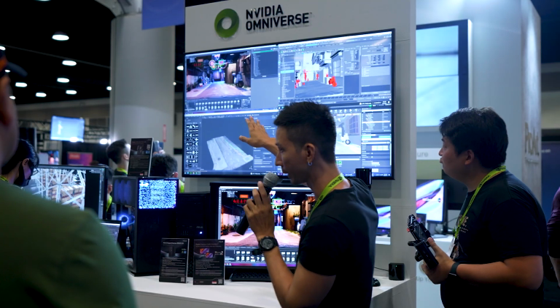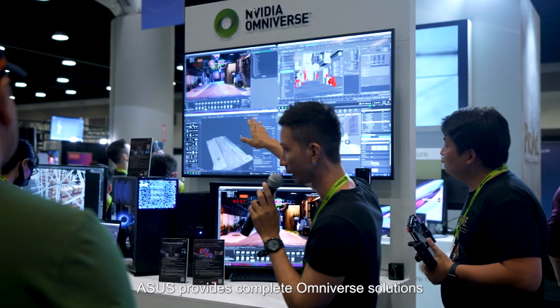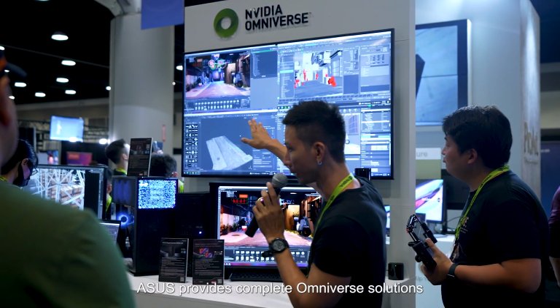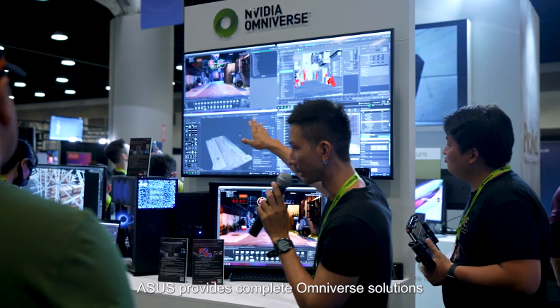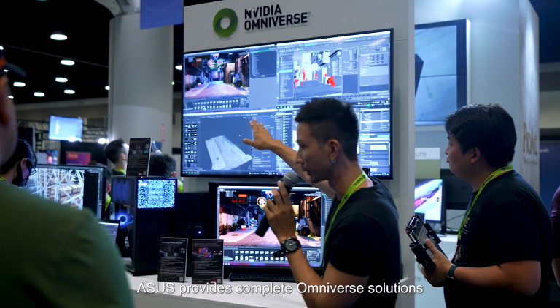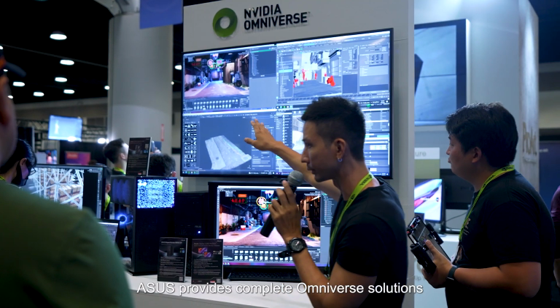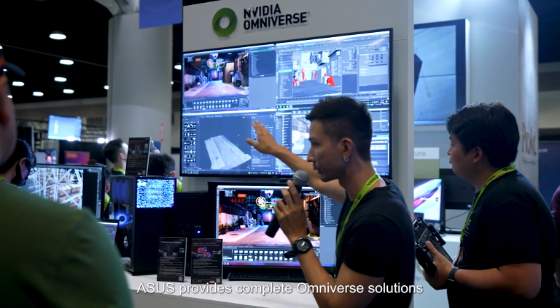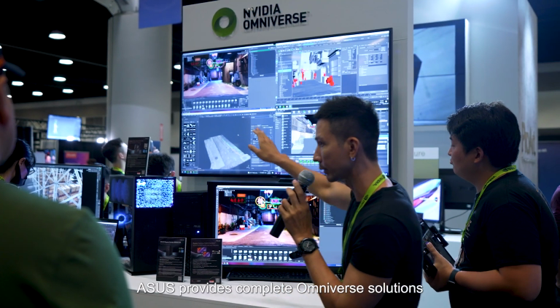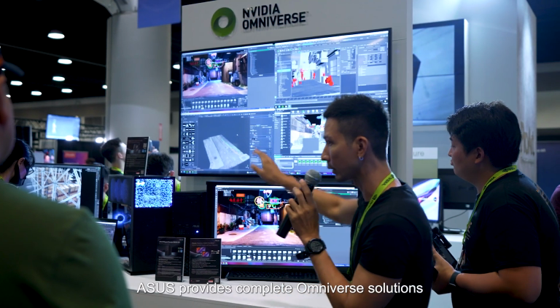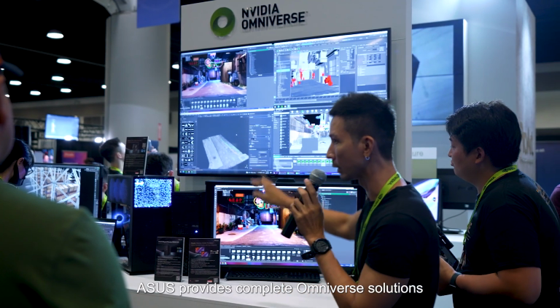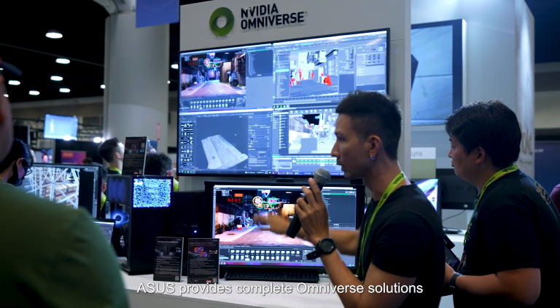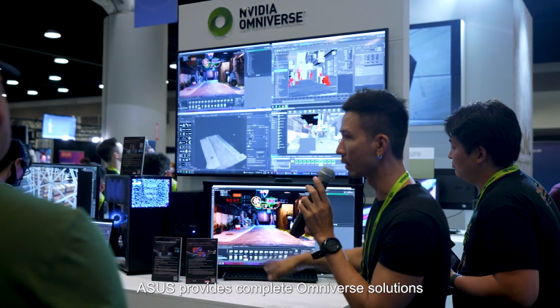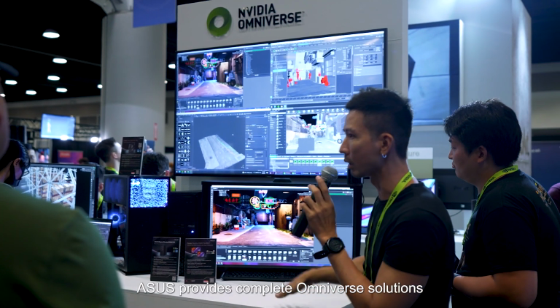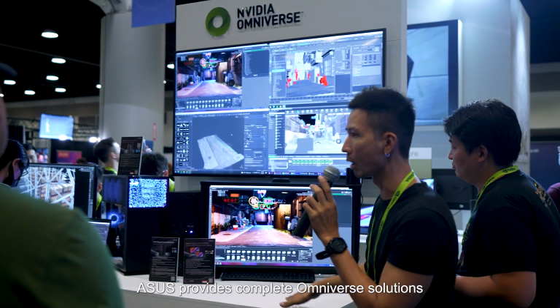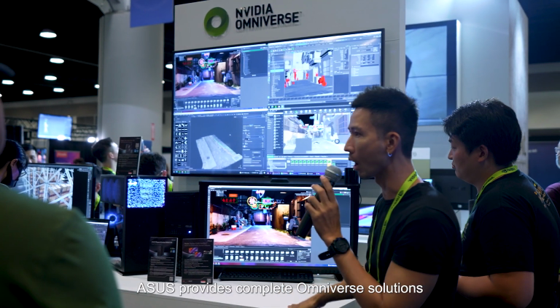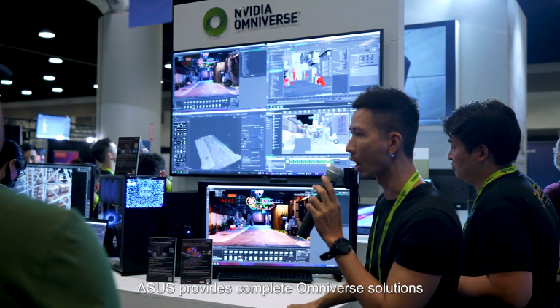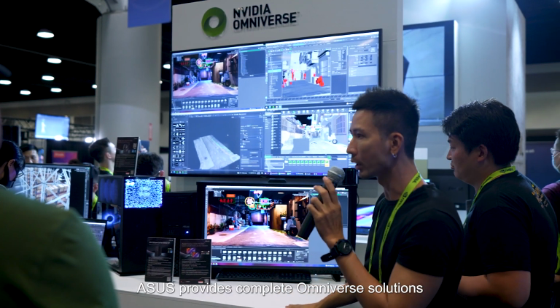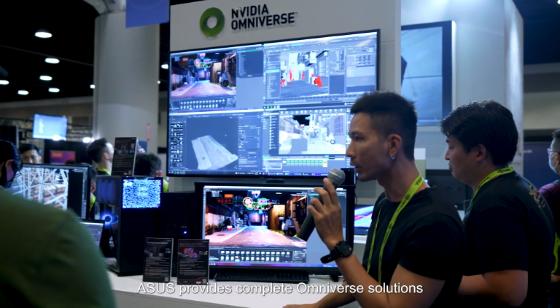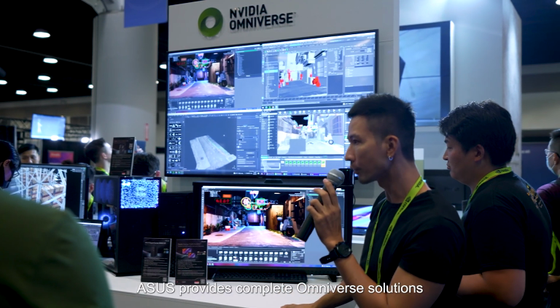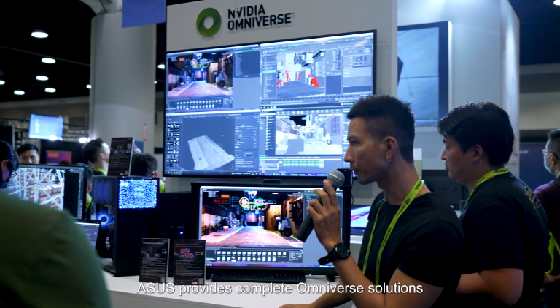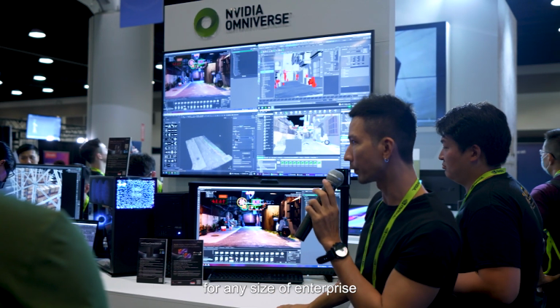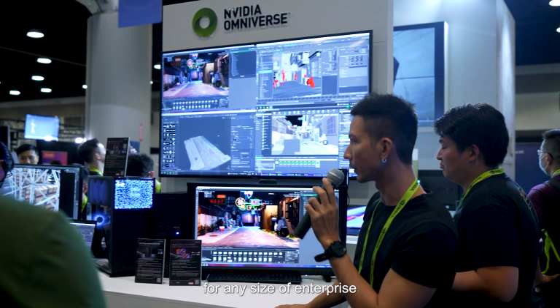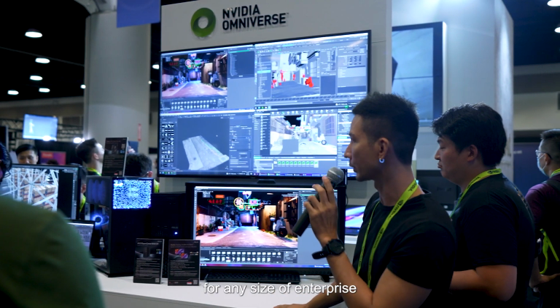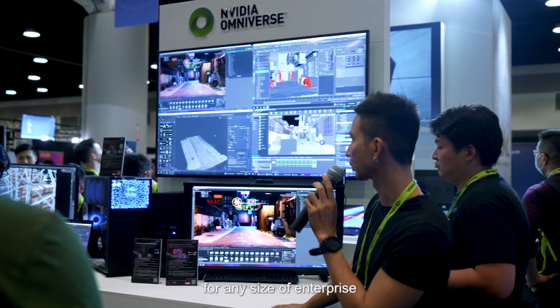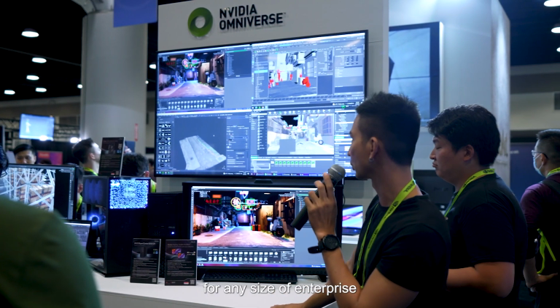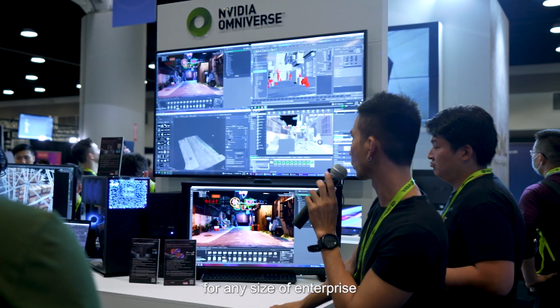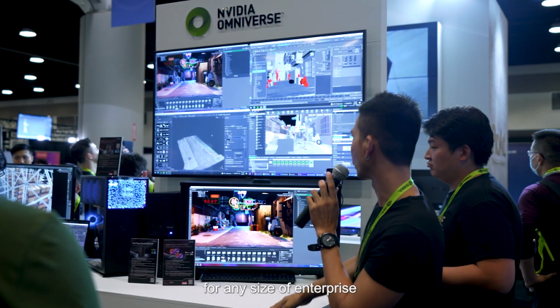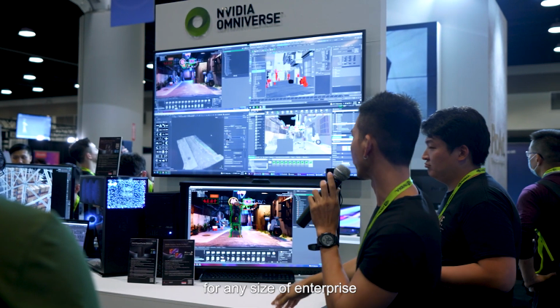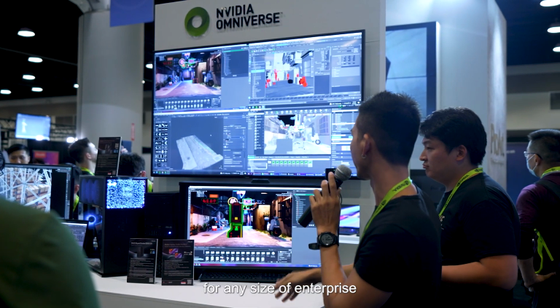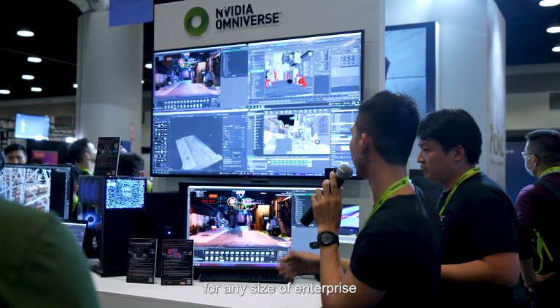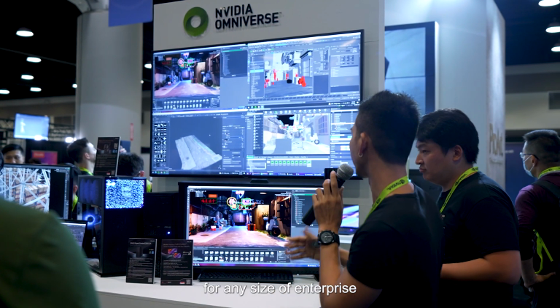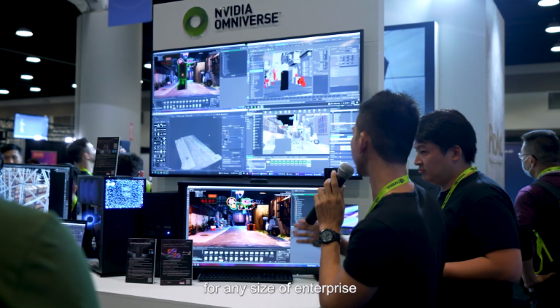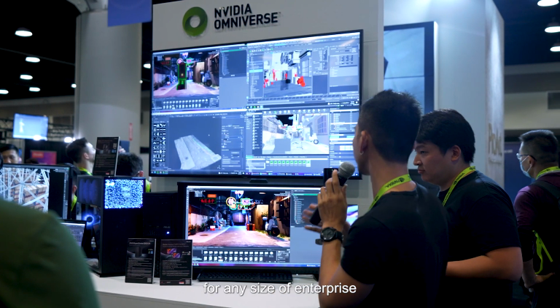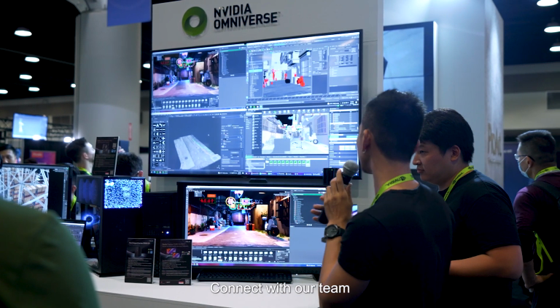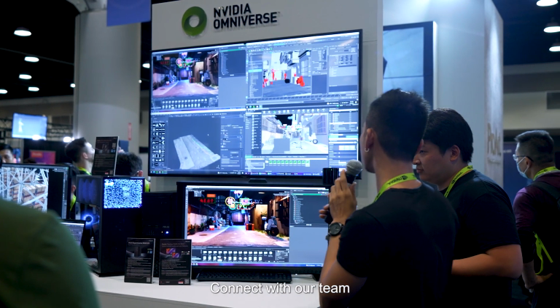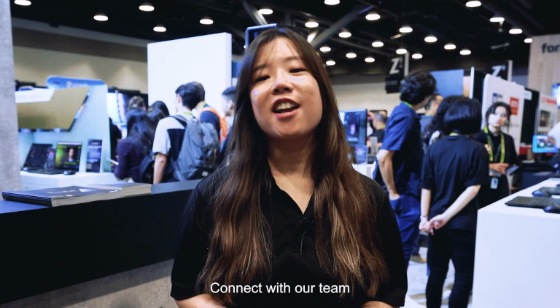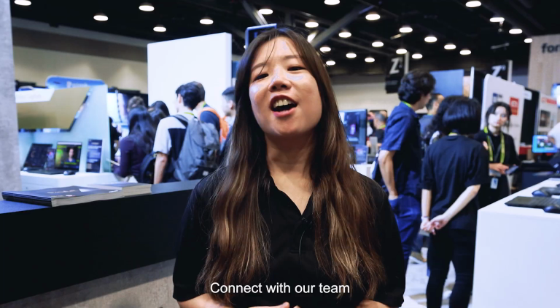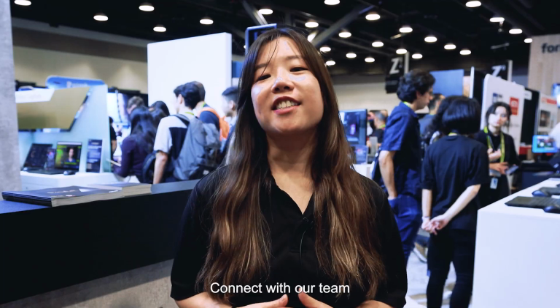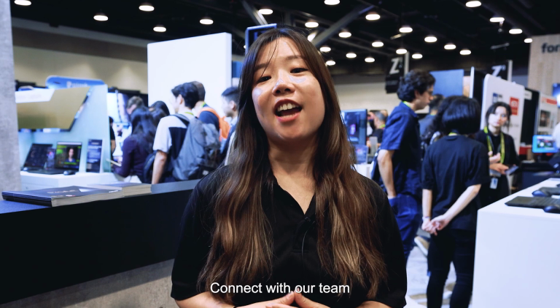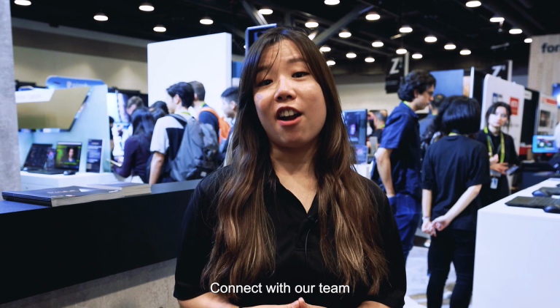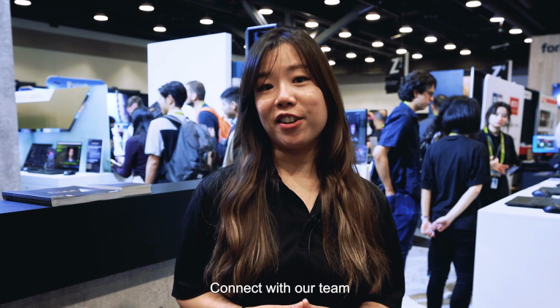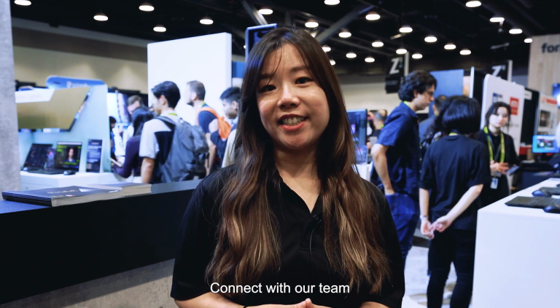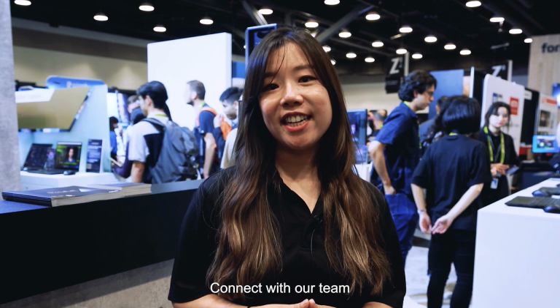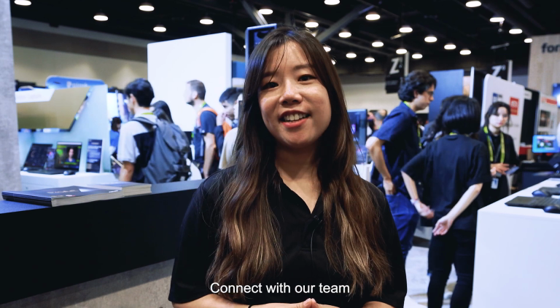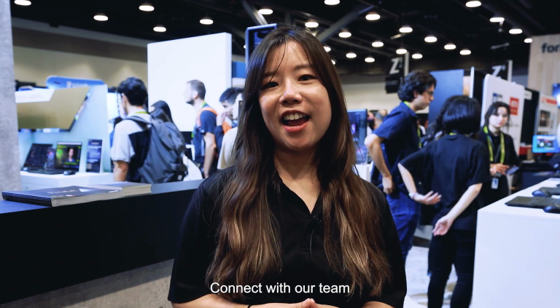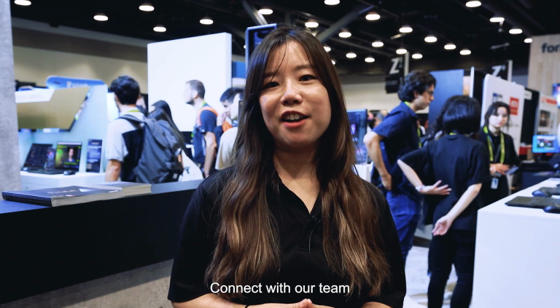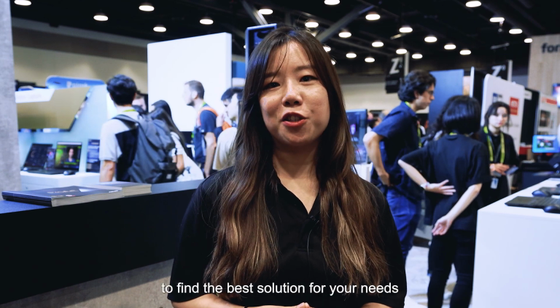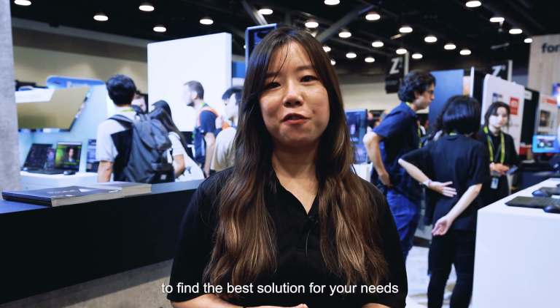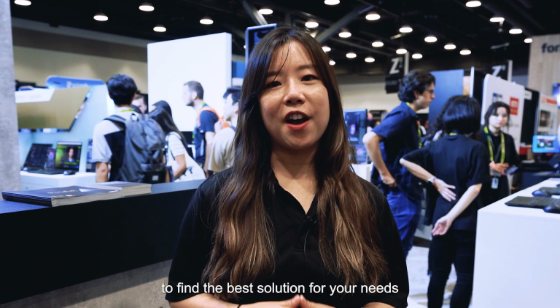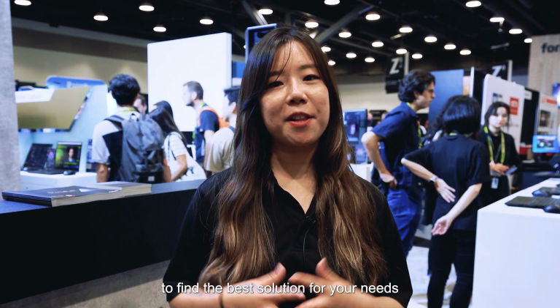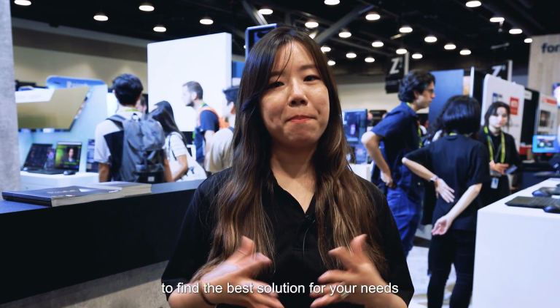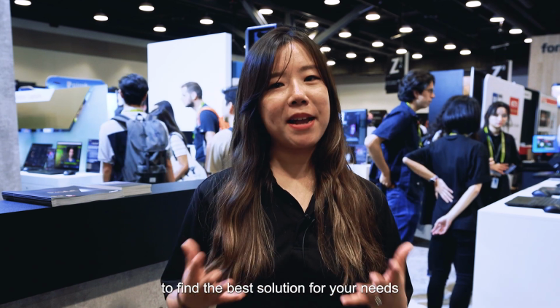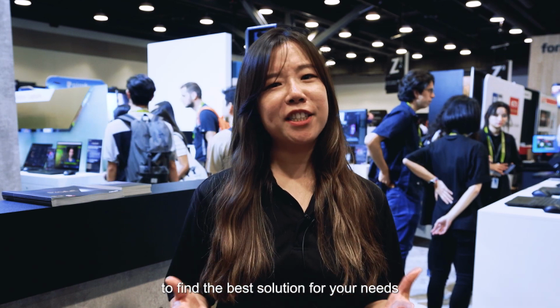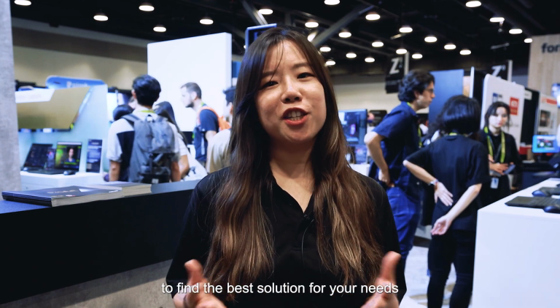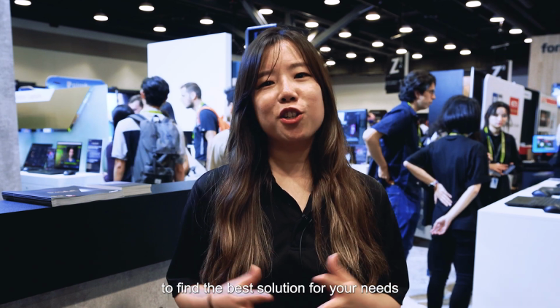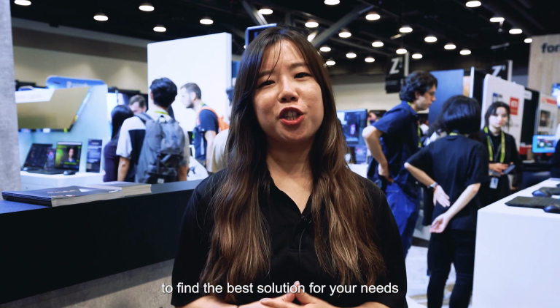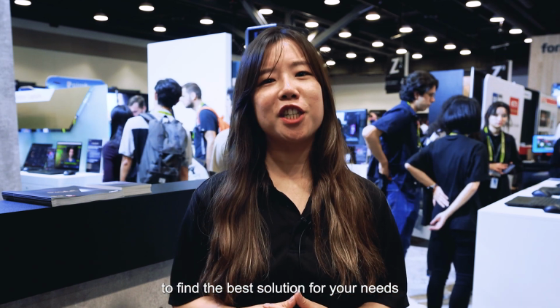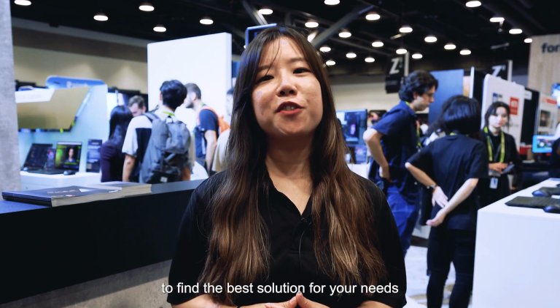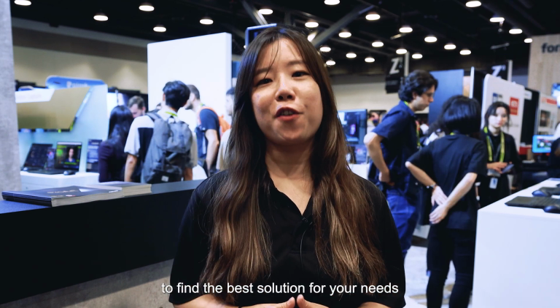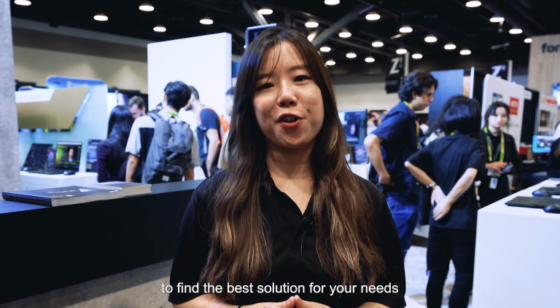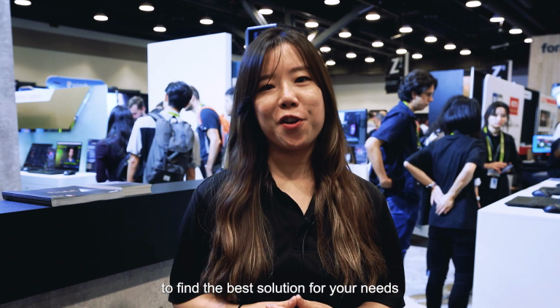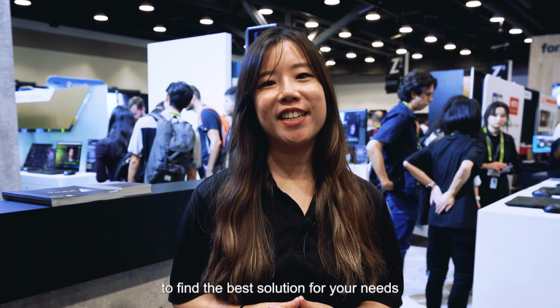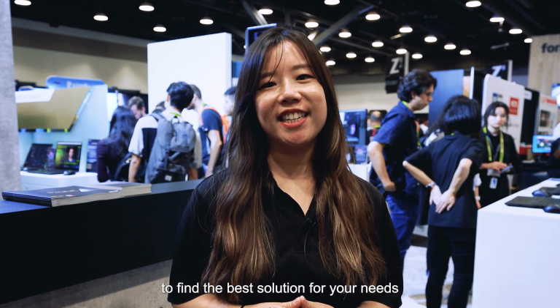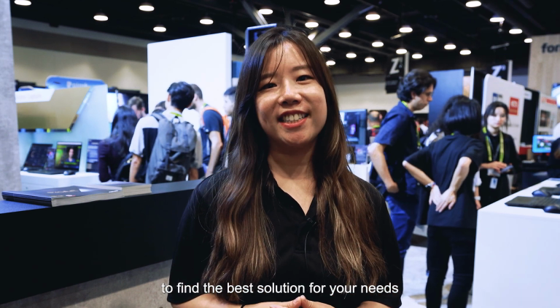ASUS provides complete Omniverse solutions for any size of enterprise. Contact our team now to find the best solutions for your needs.